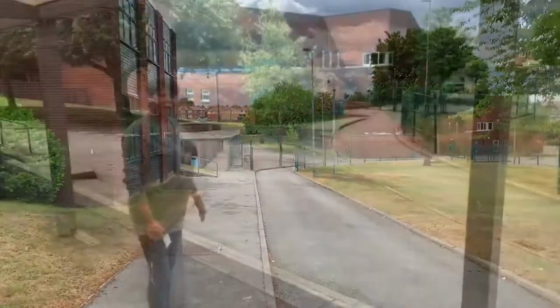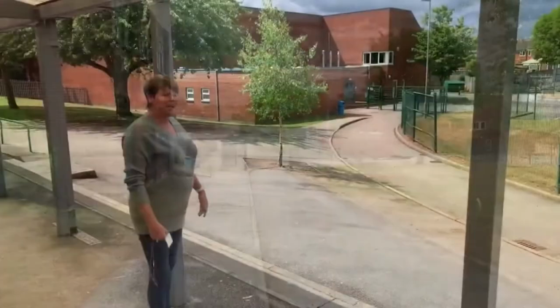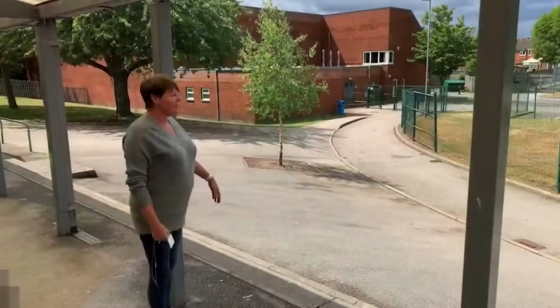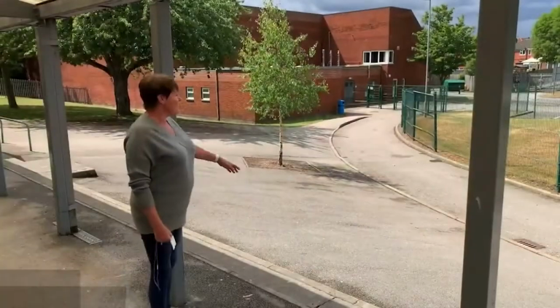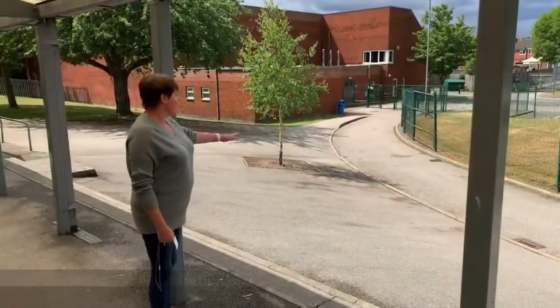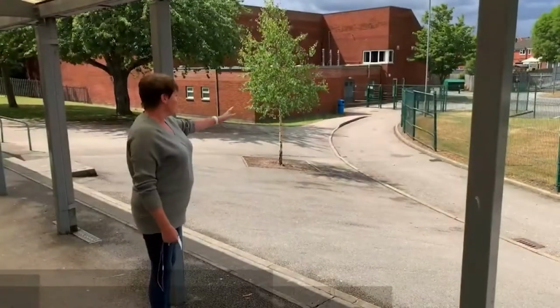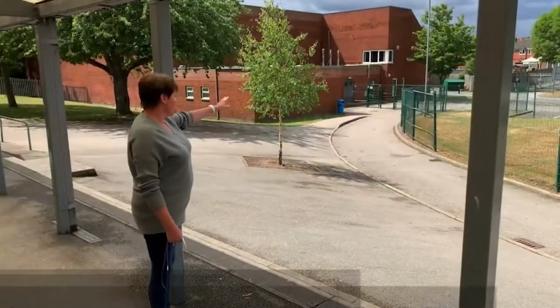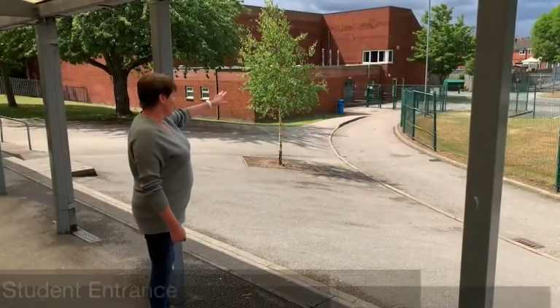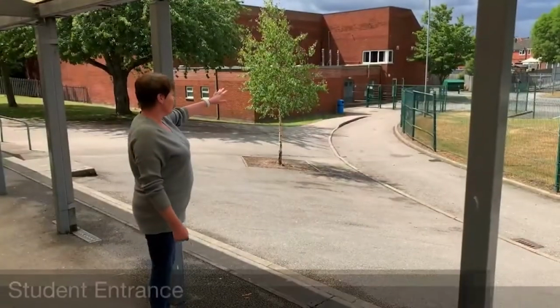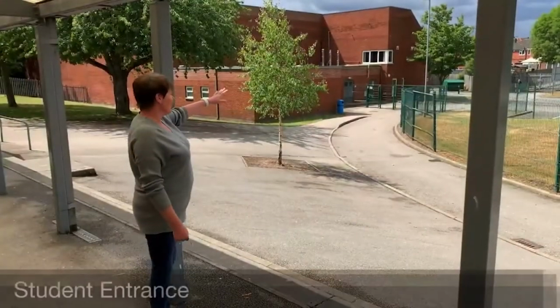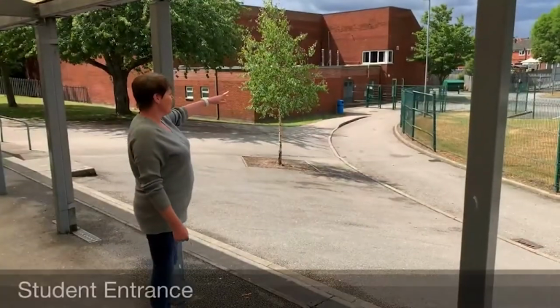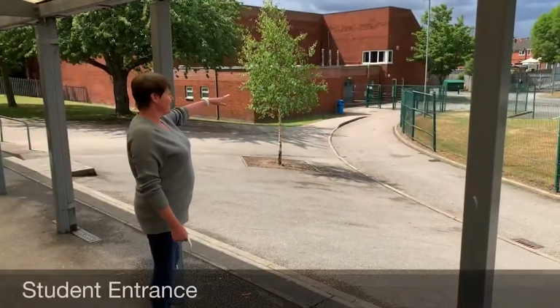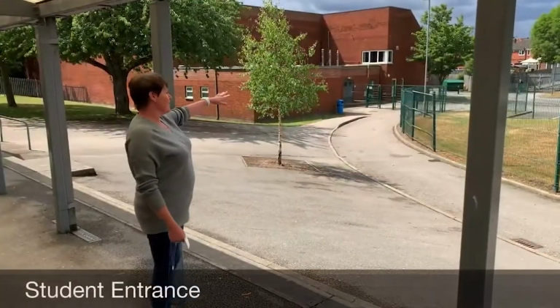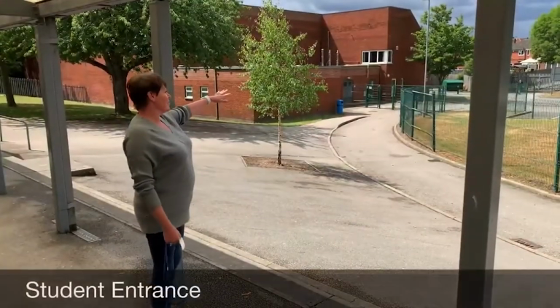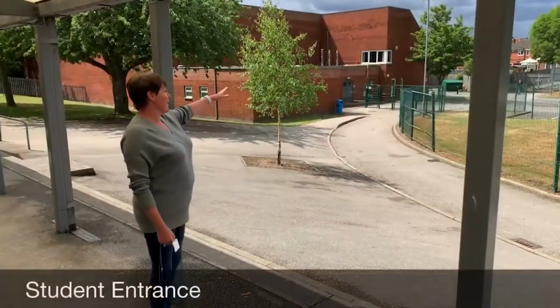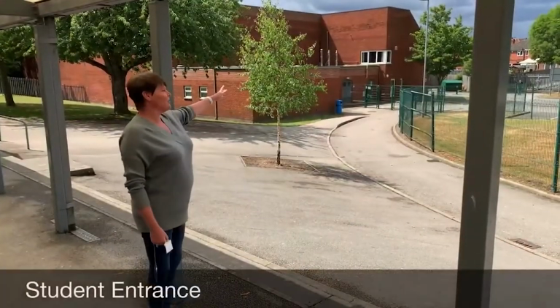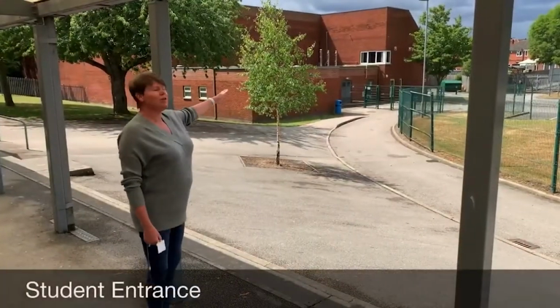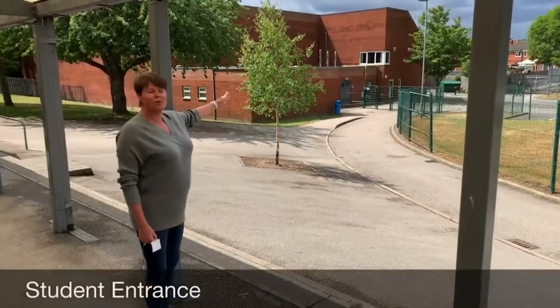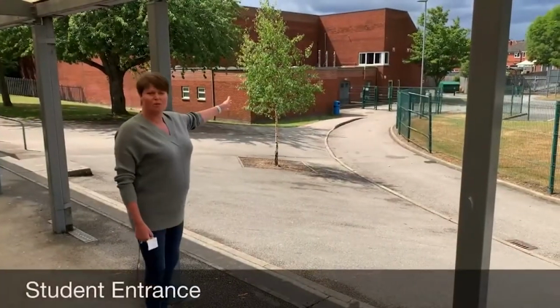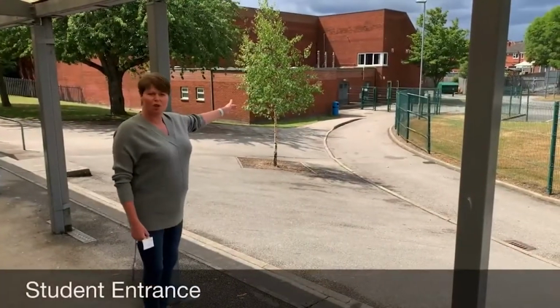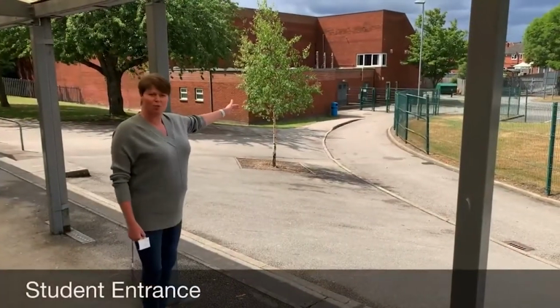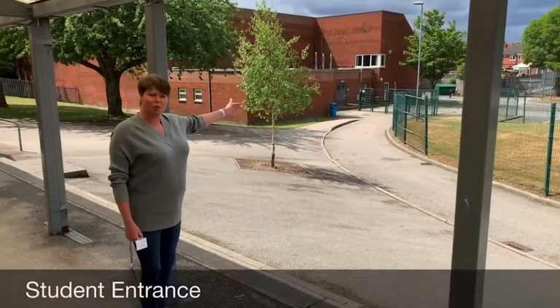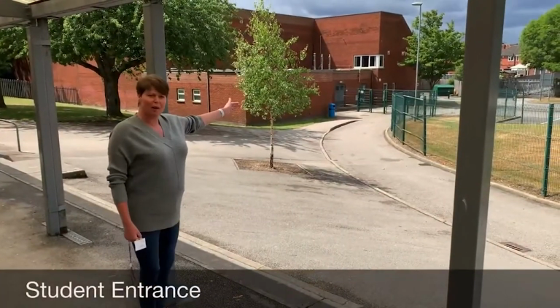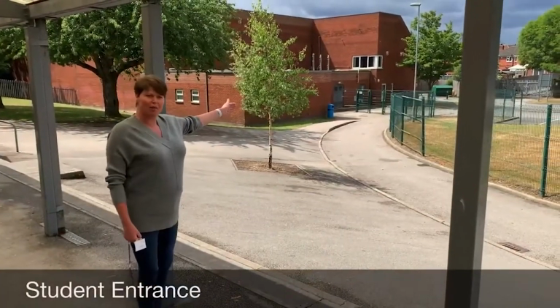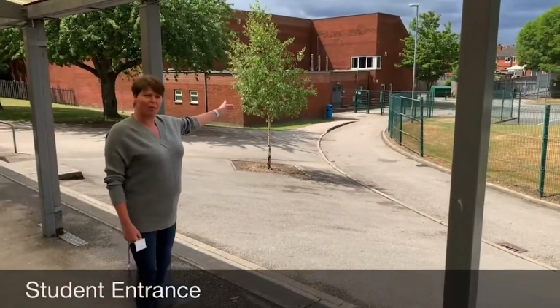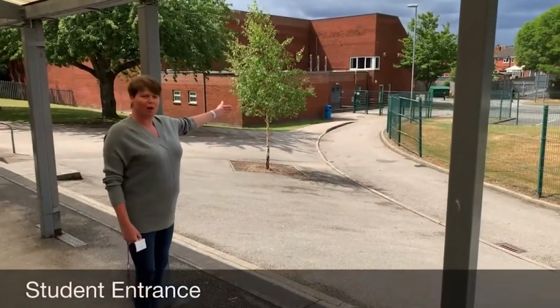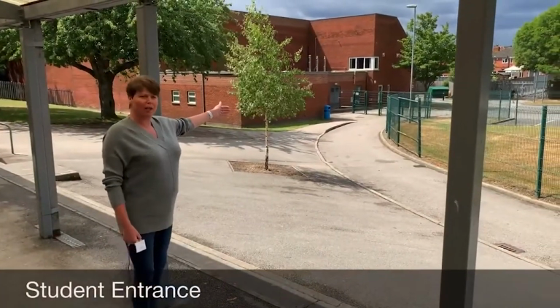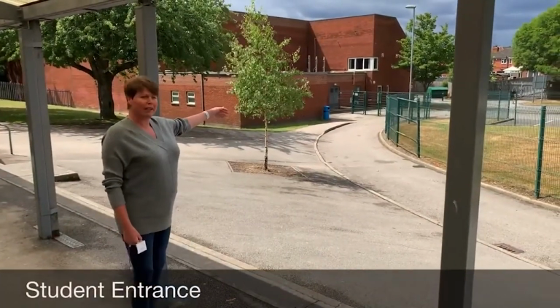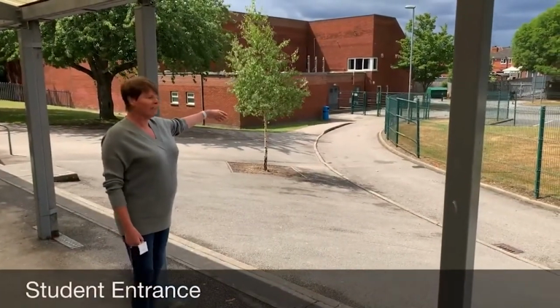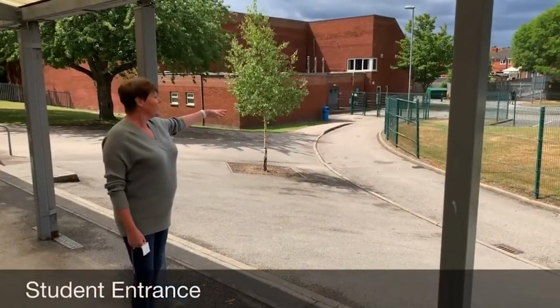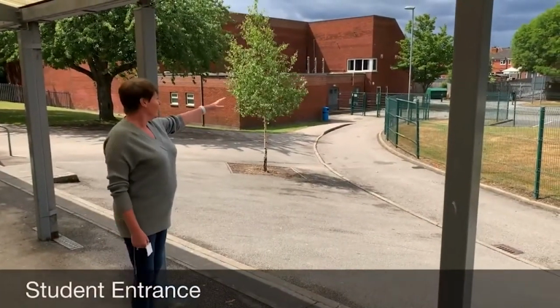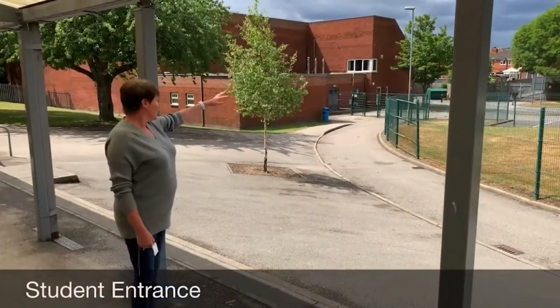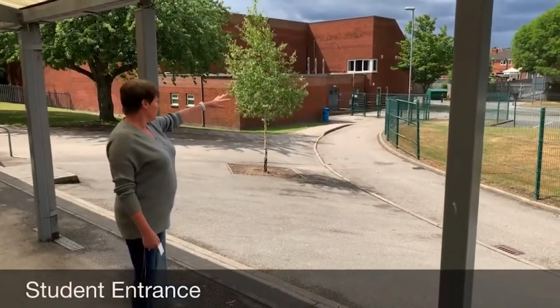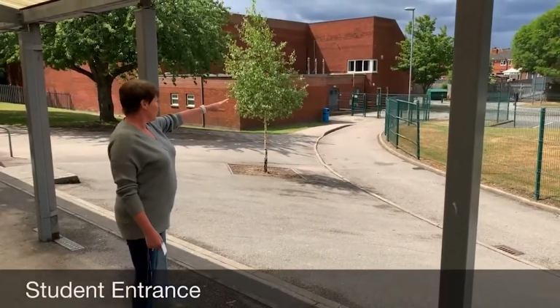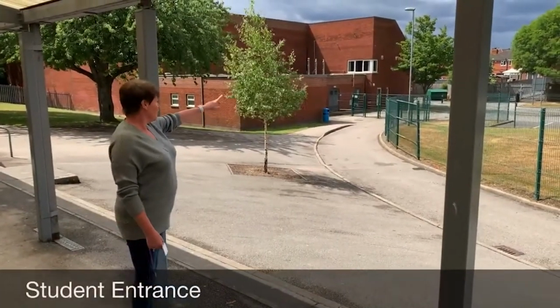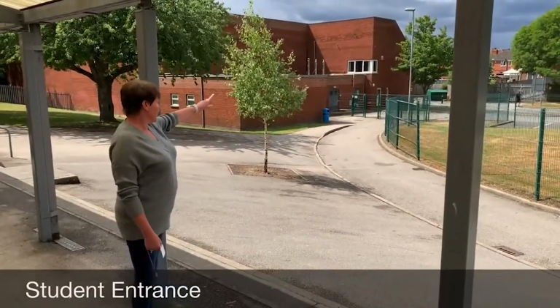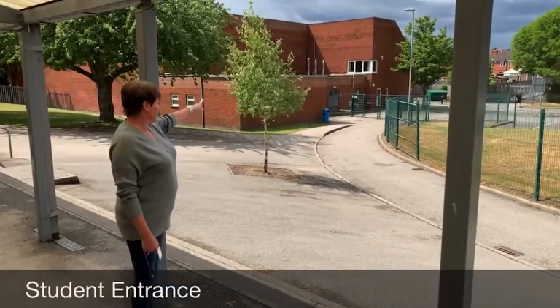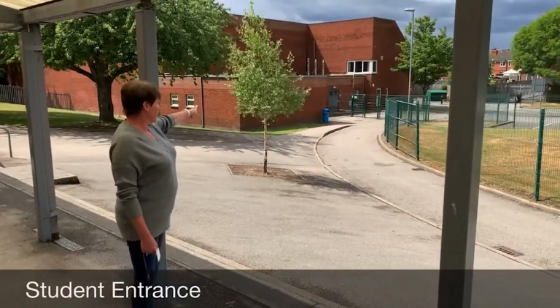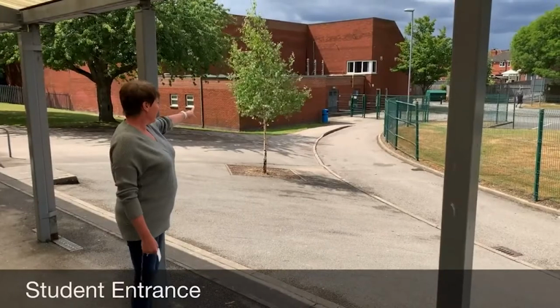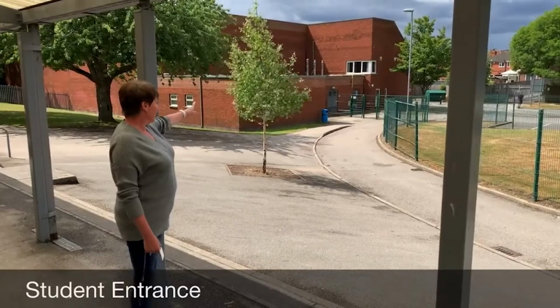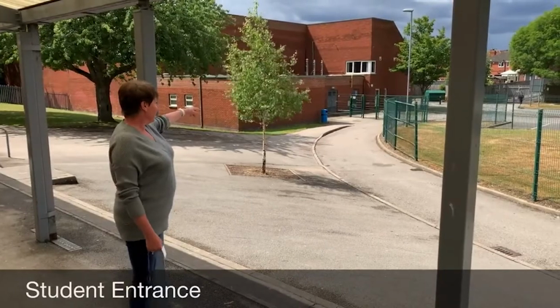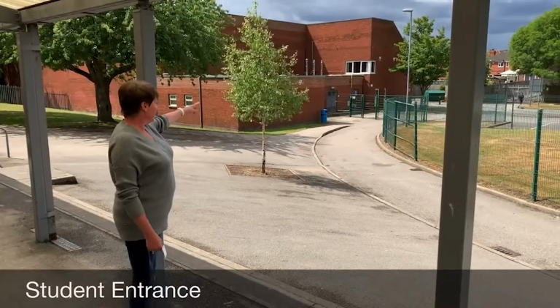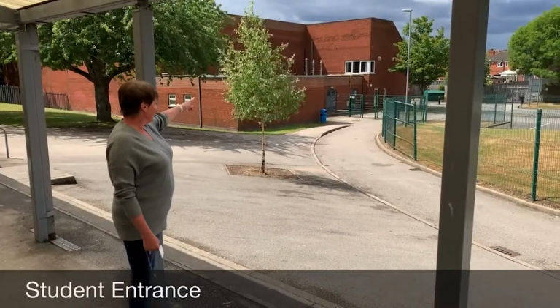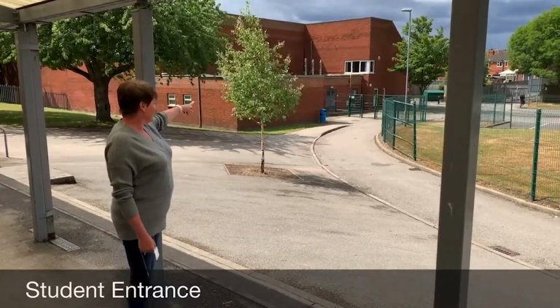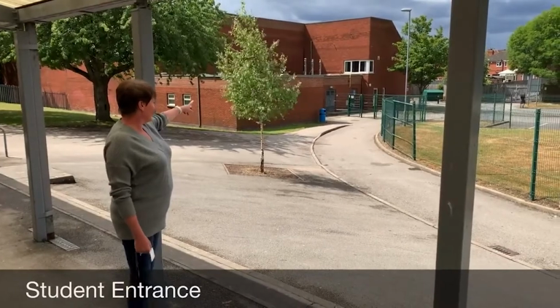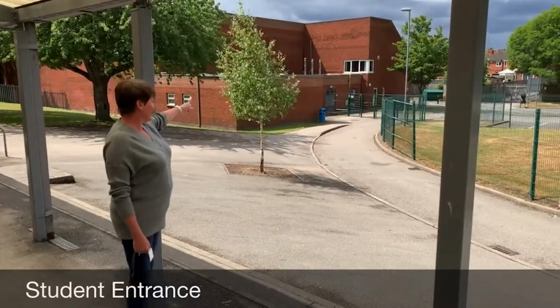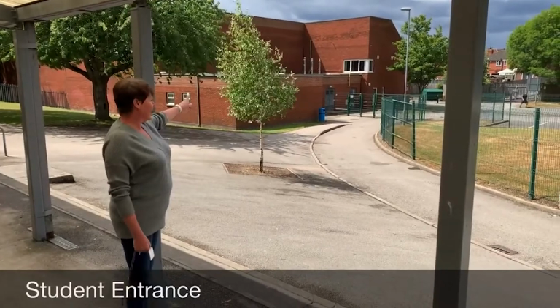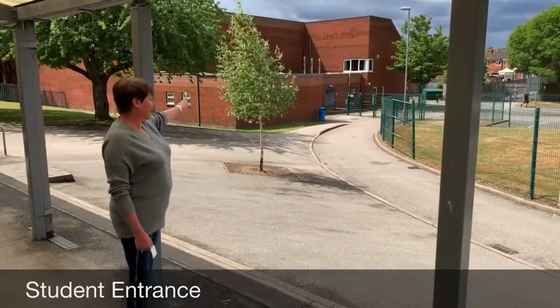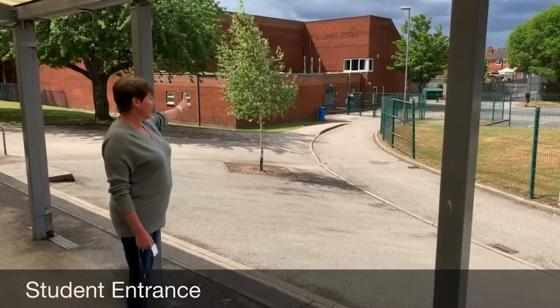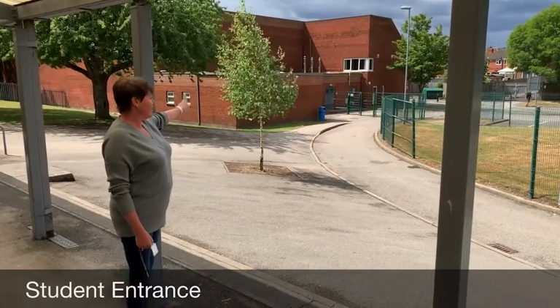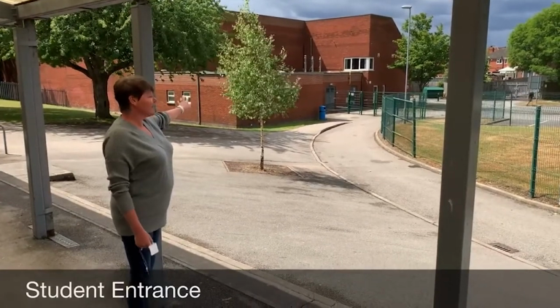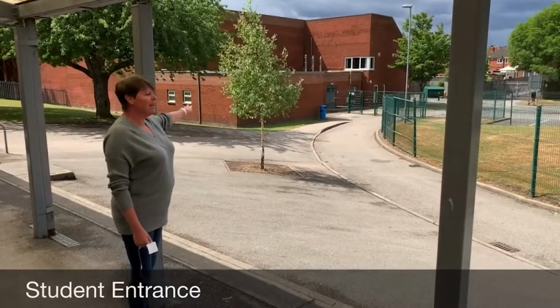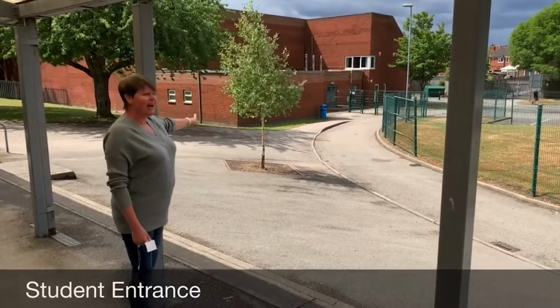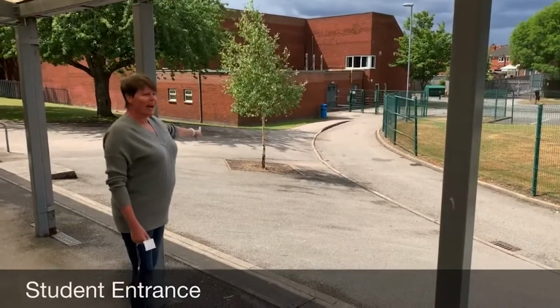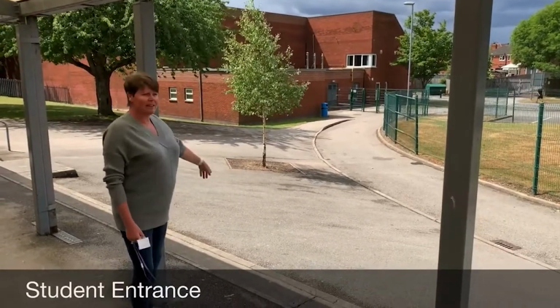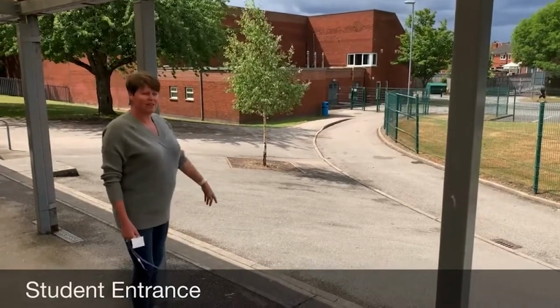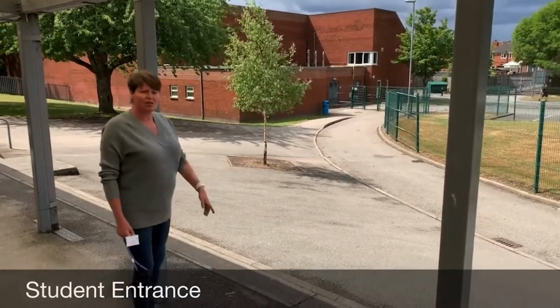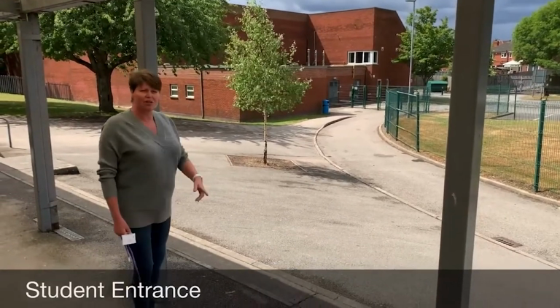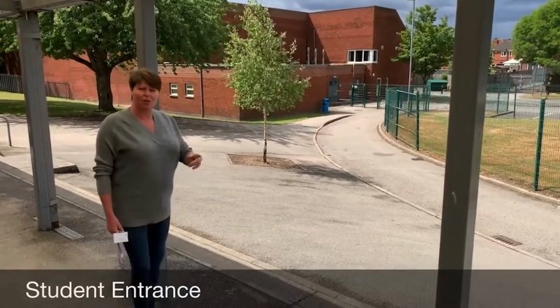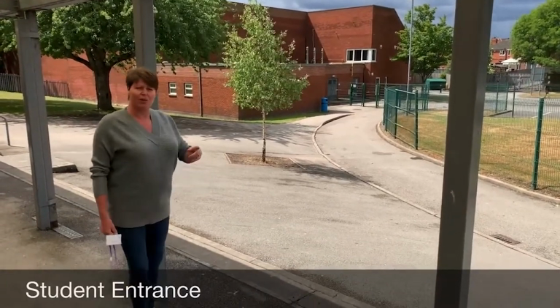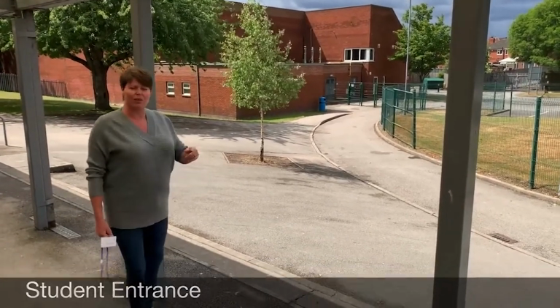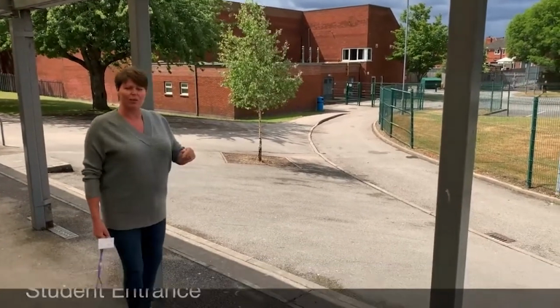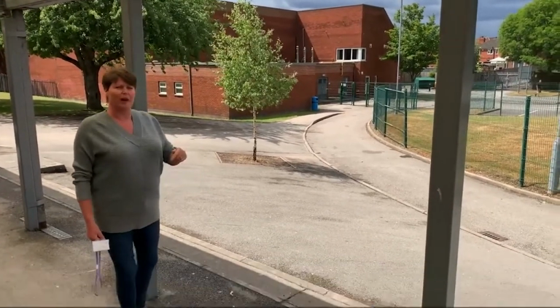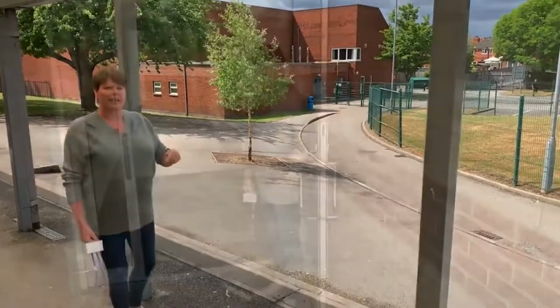This is the driveway. This is where students come up every morning. They'll come down here through the gates and into school this way.